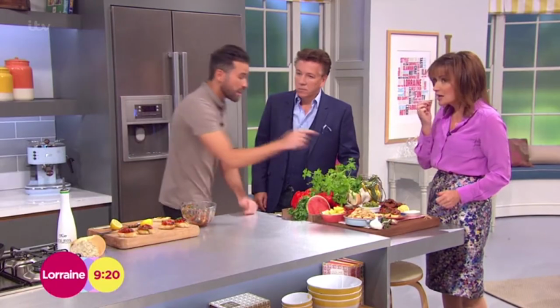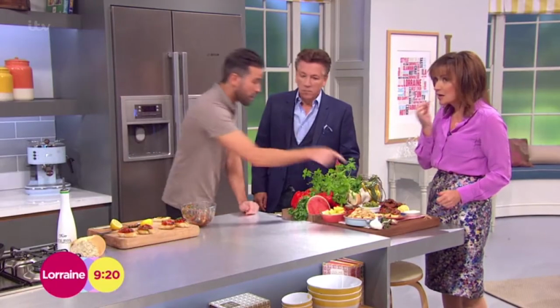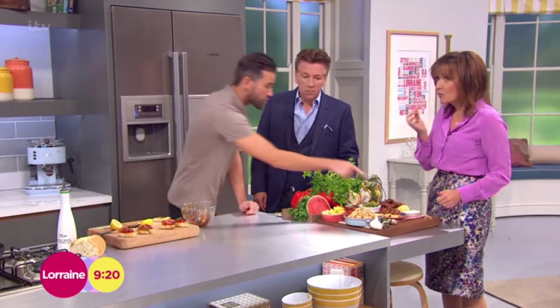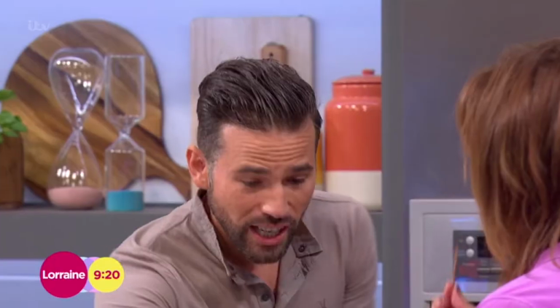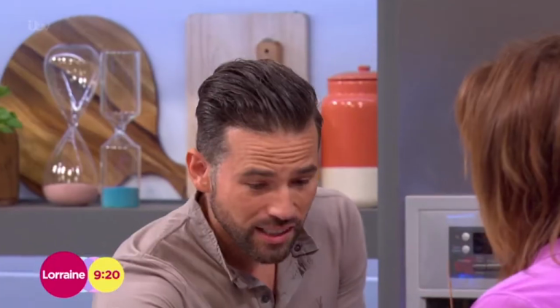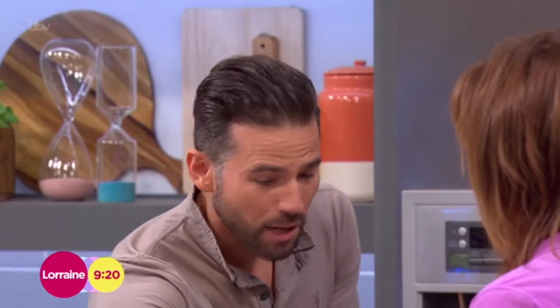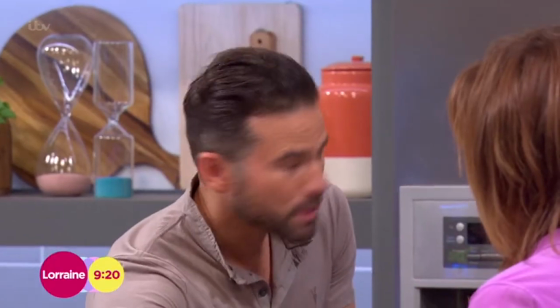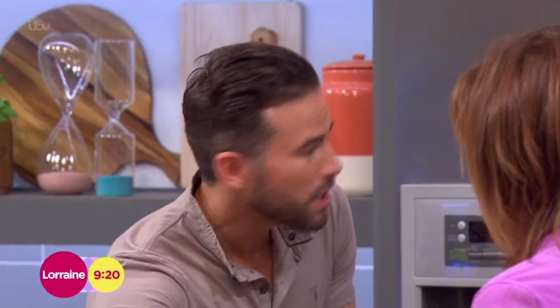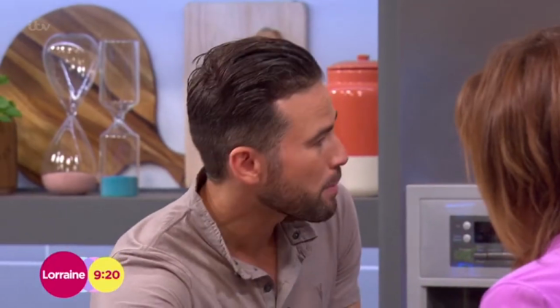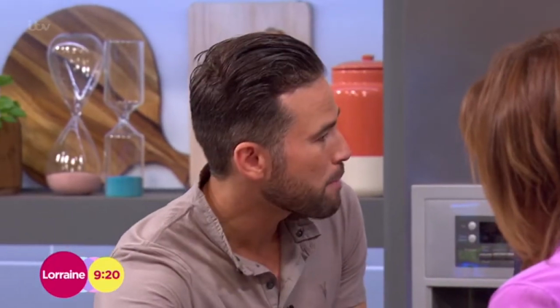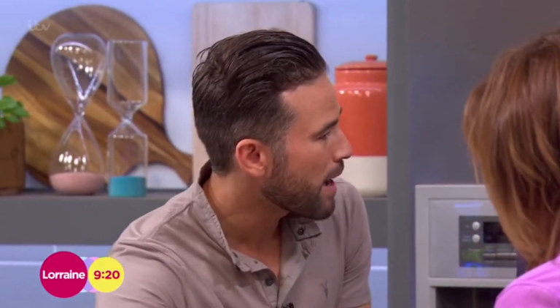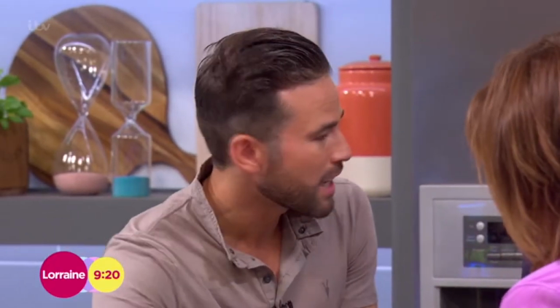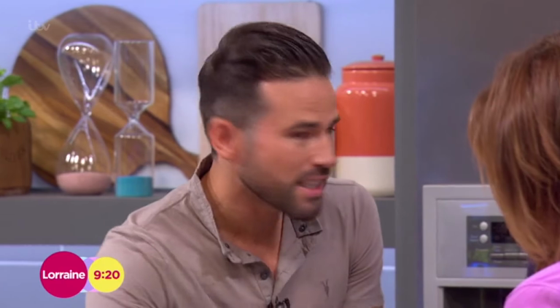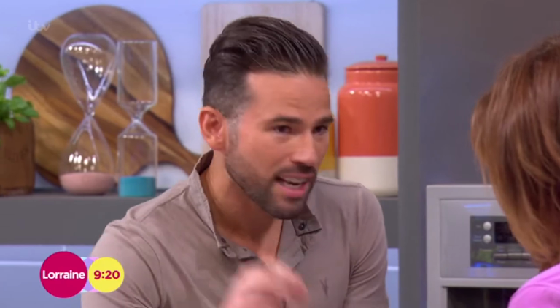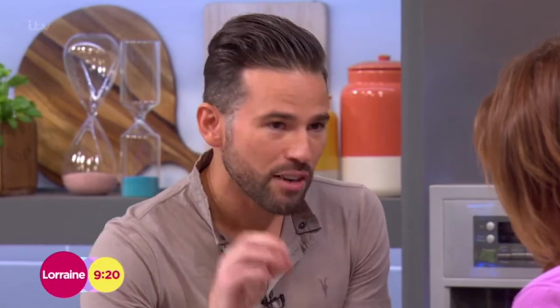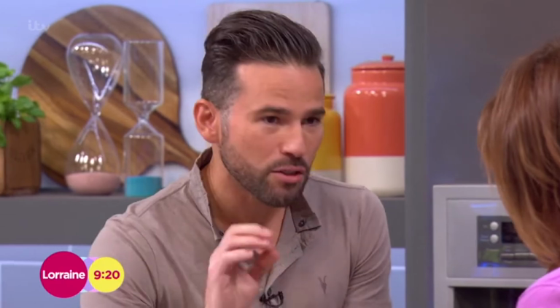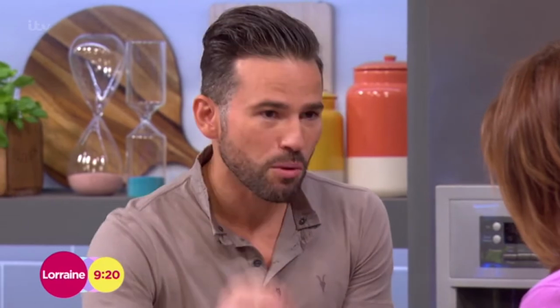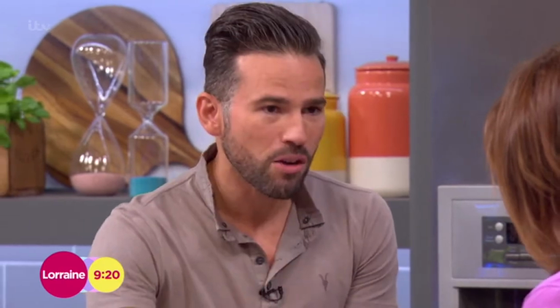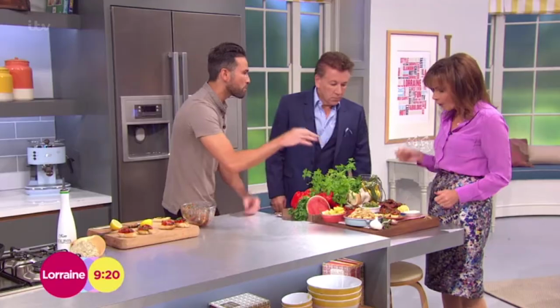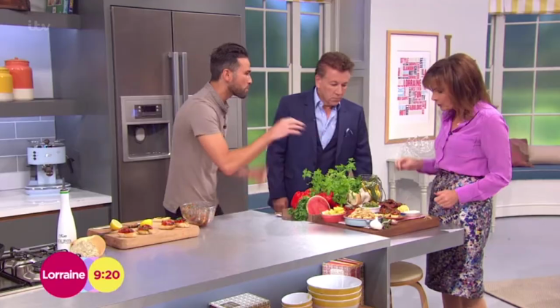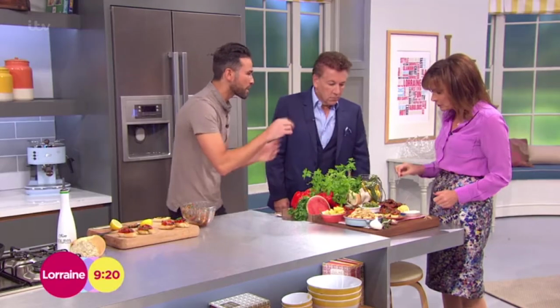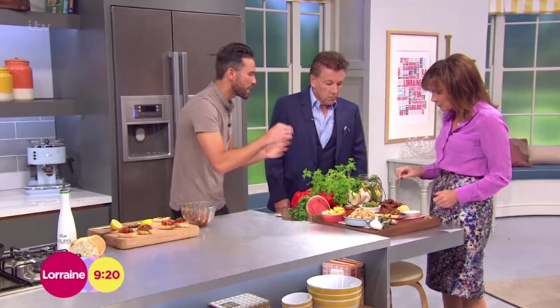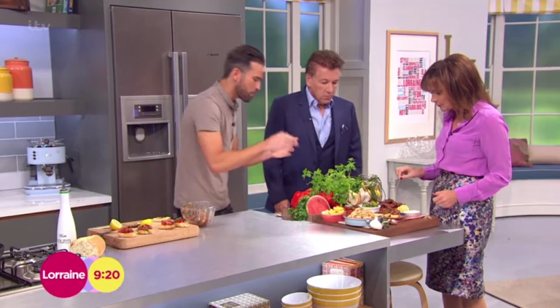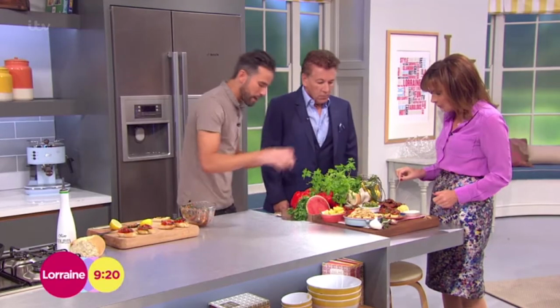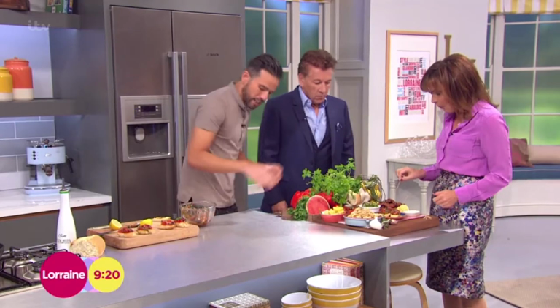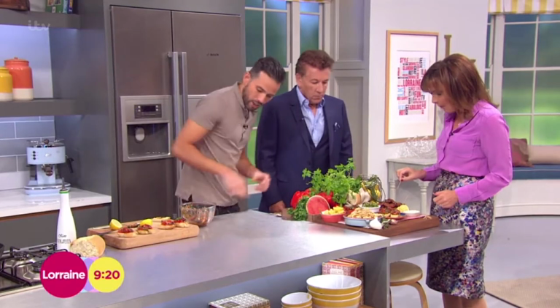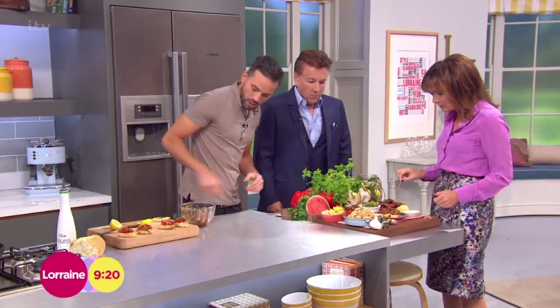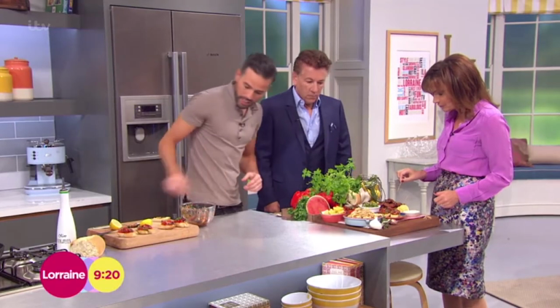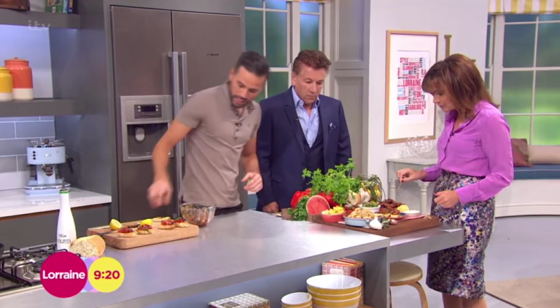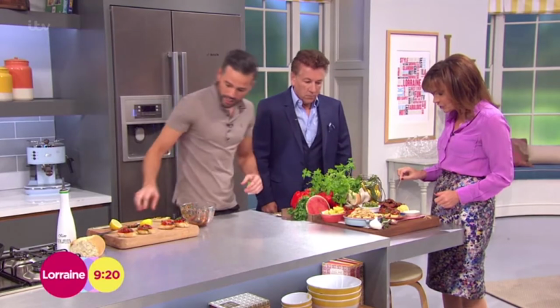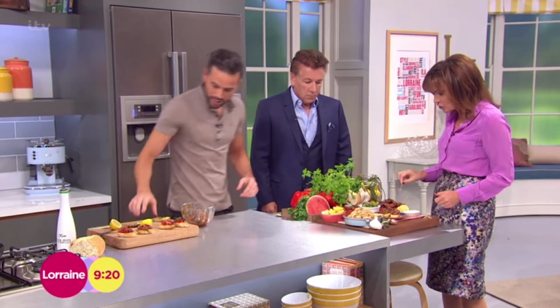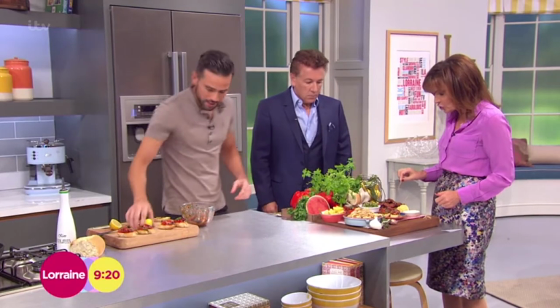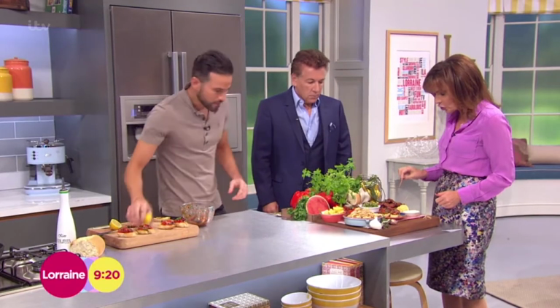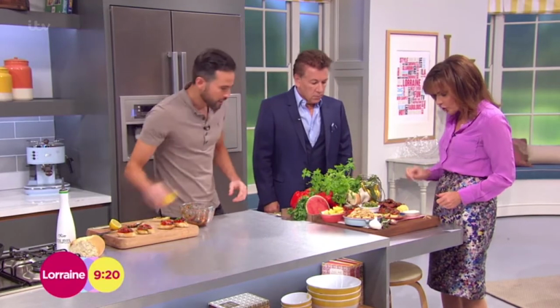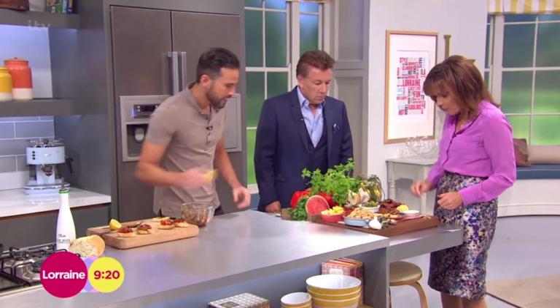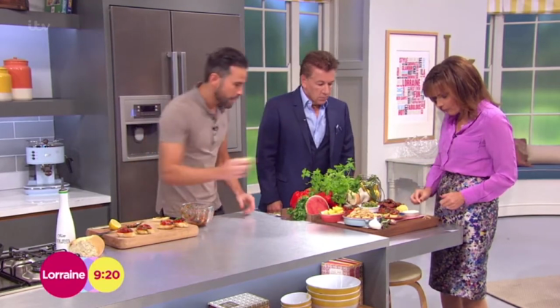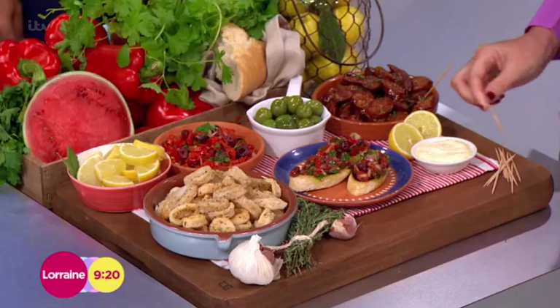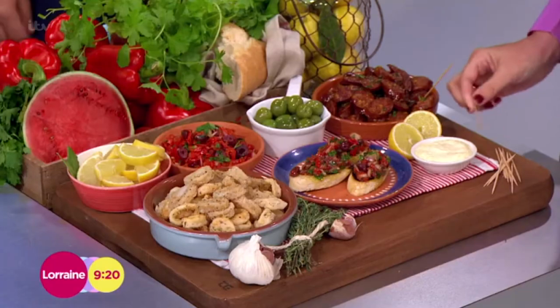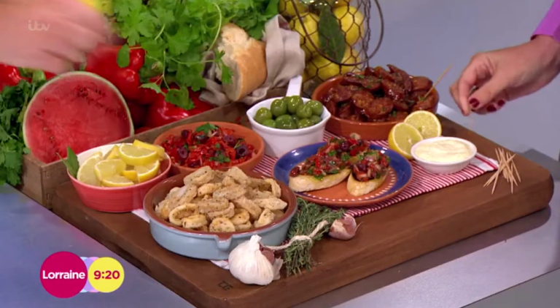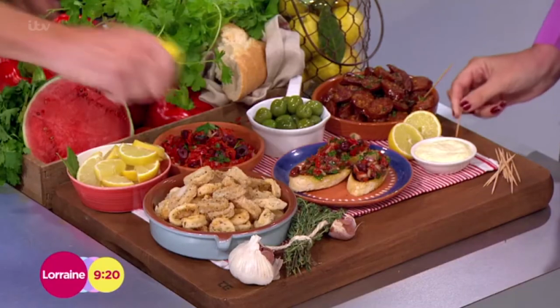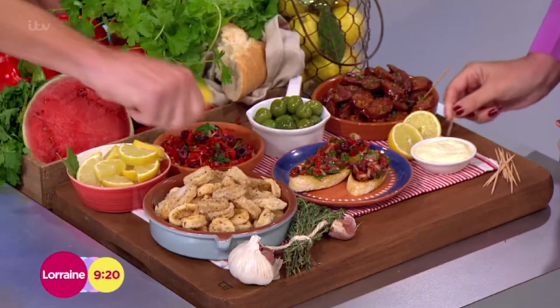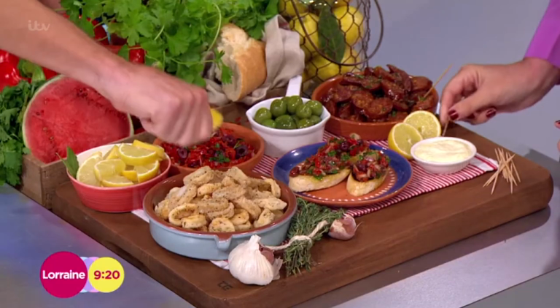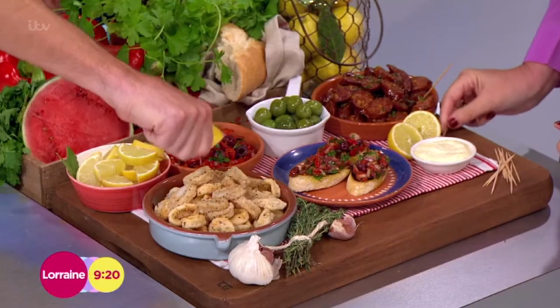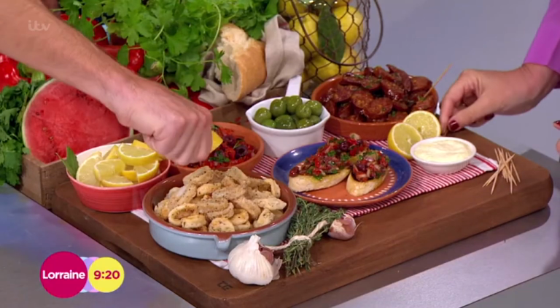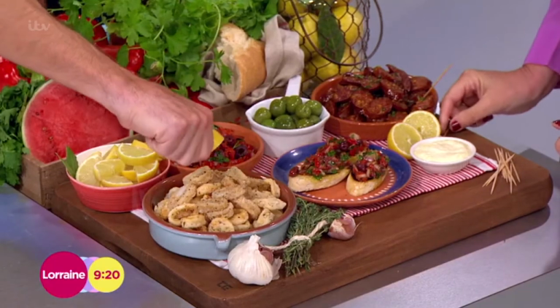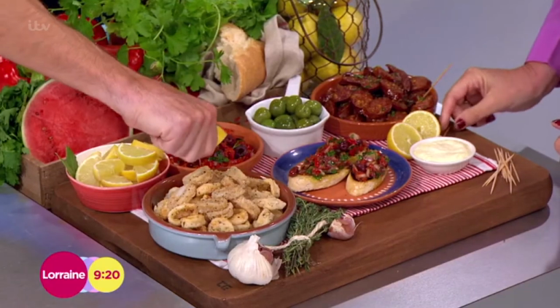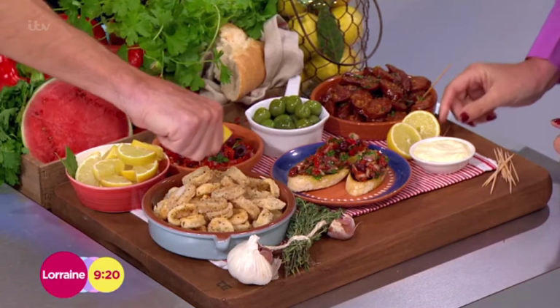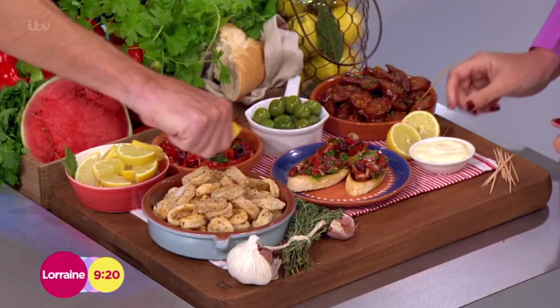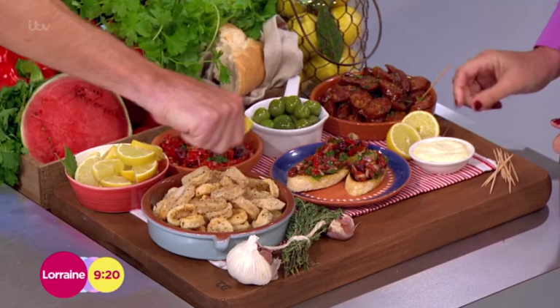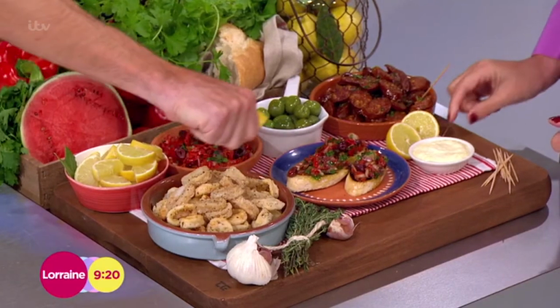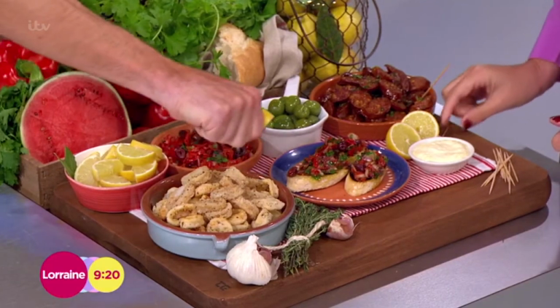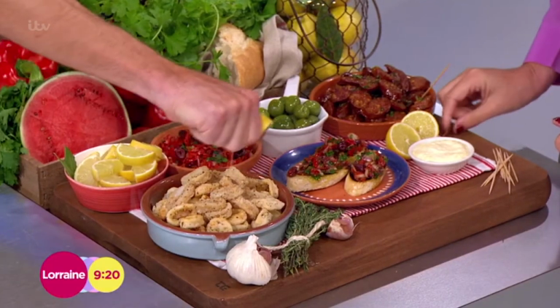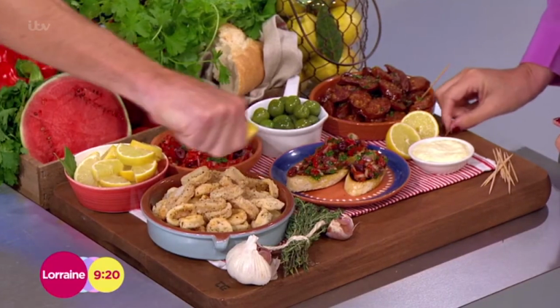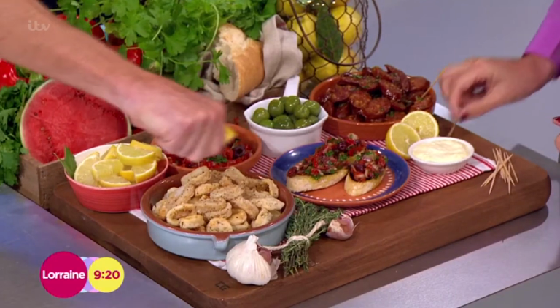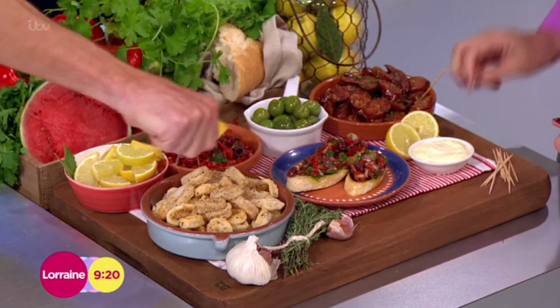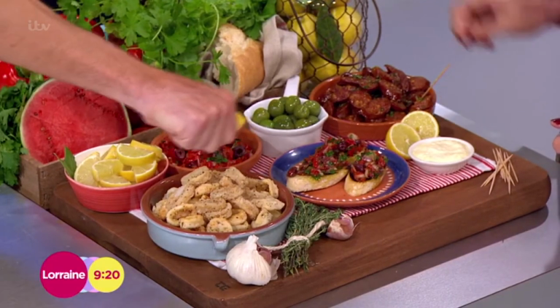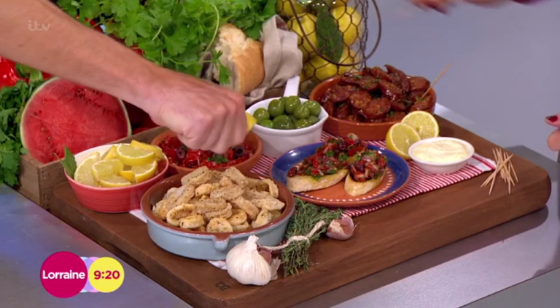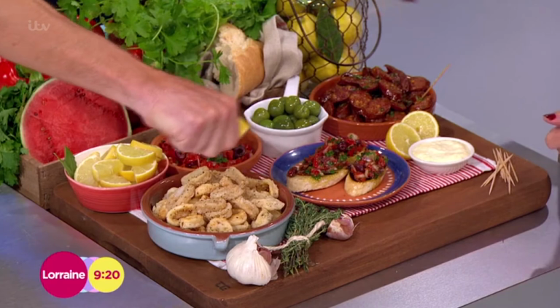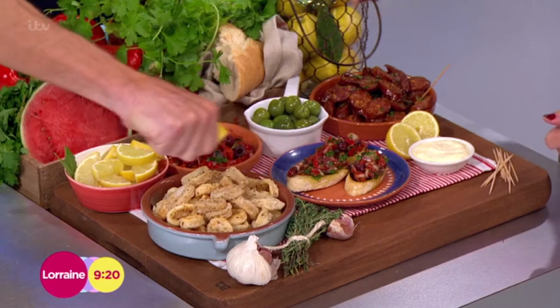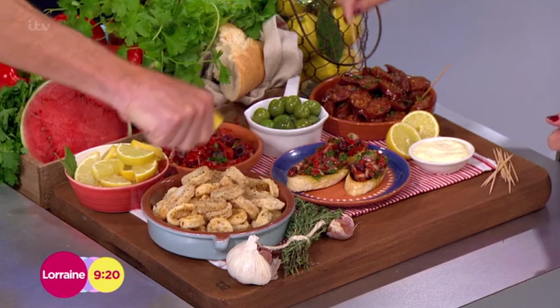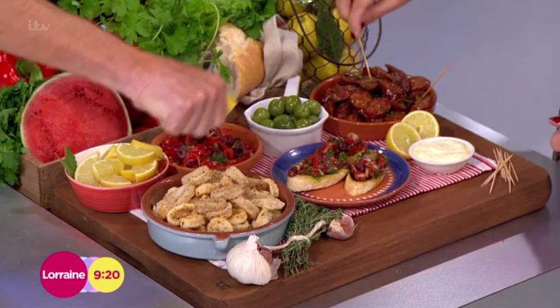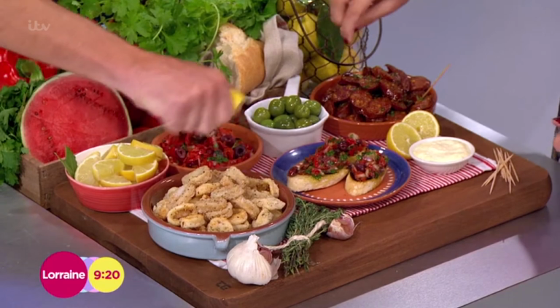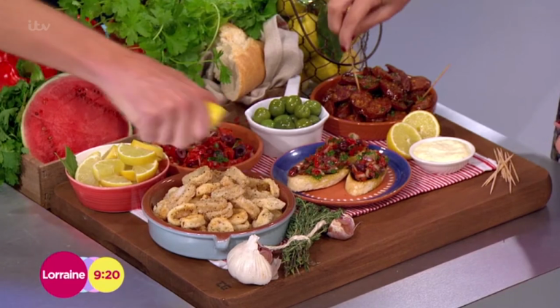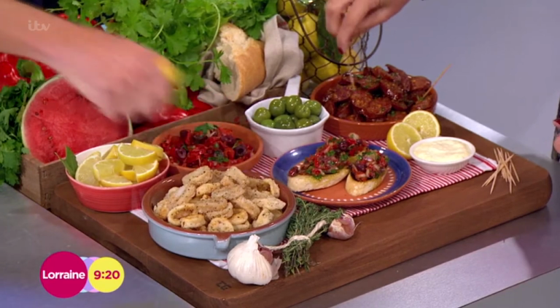I've jazzed up a little bit of mayonnaise there as well — a little bit of garlic. That's so good. Lemon juice. The squid's amazing. Little bit of lemon juice over the top.